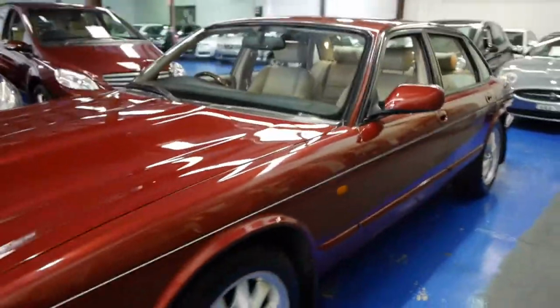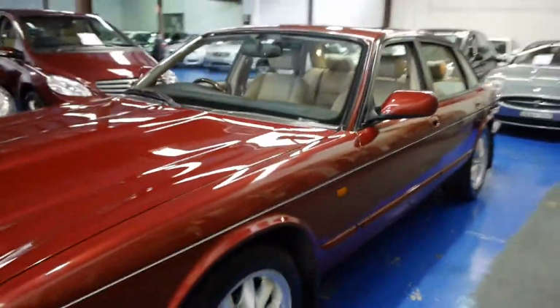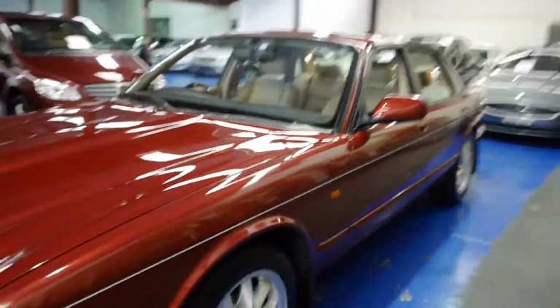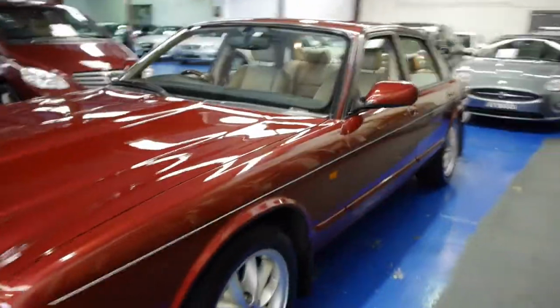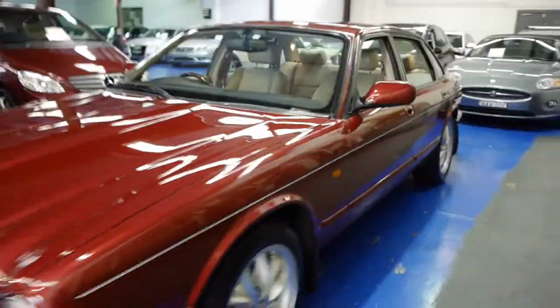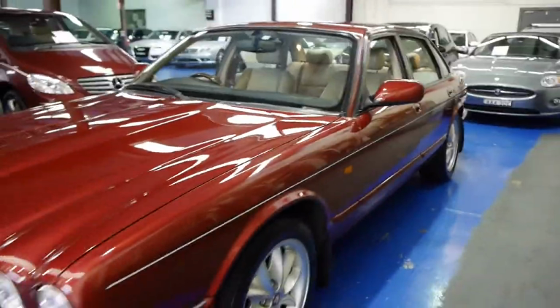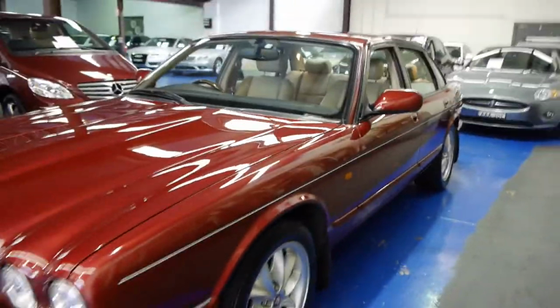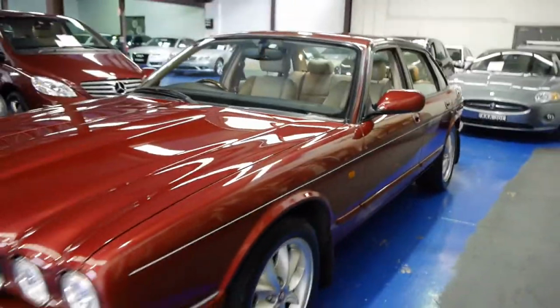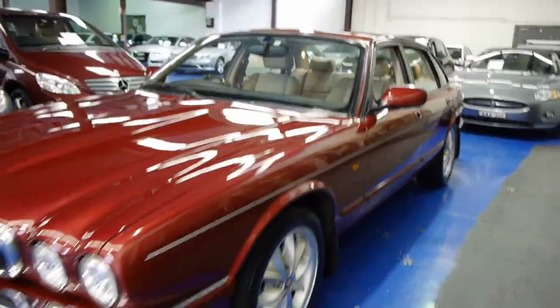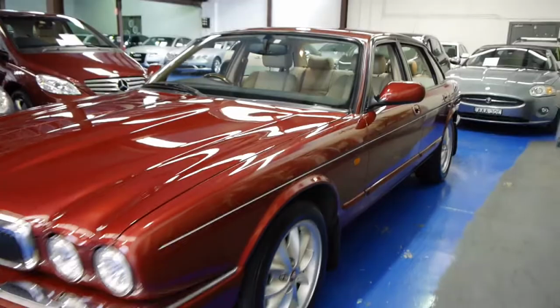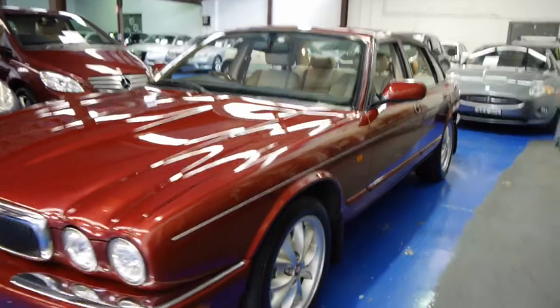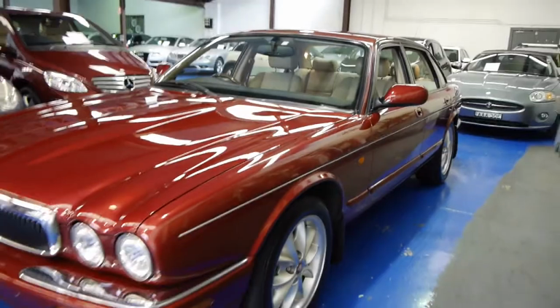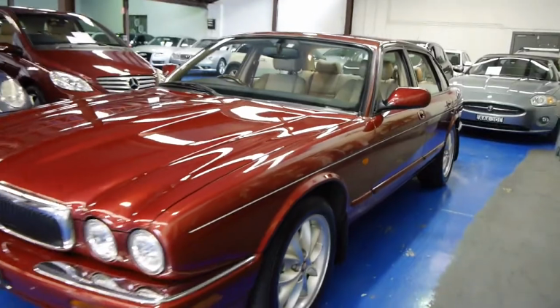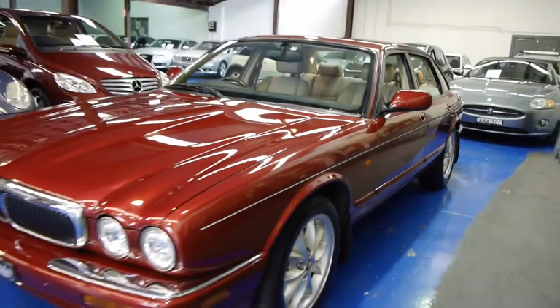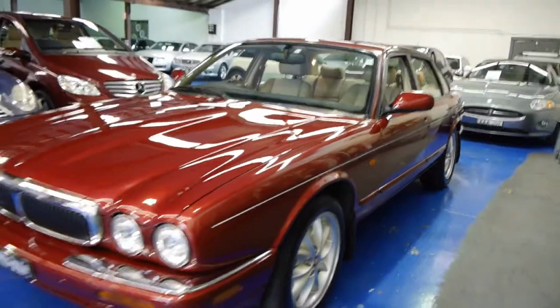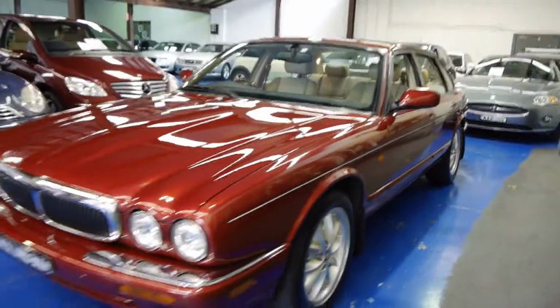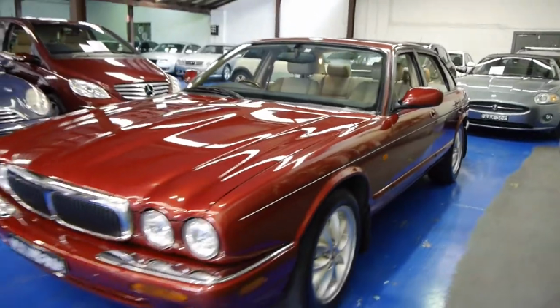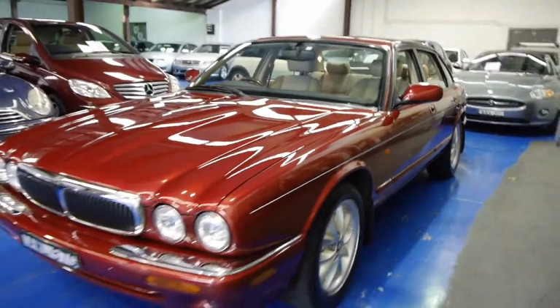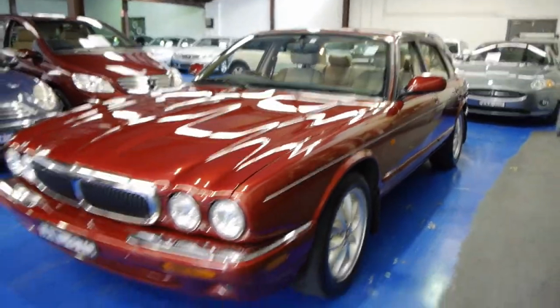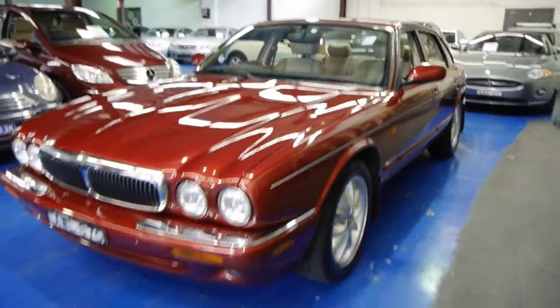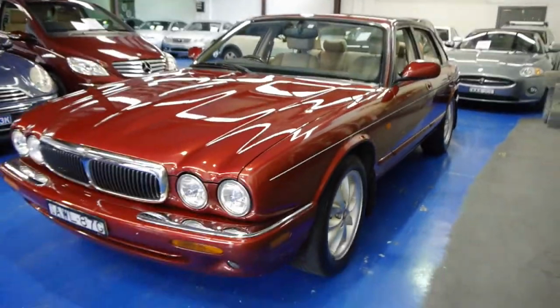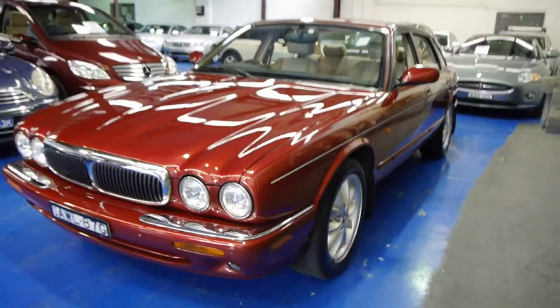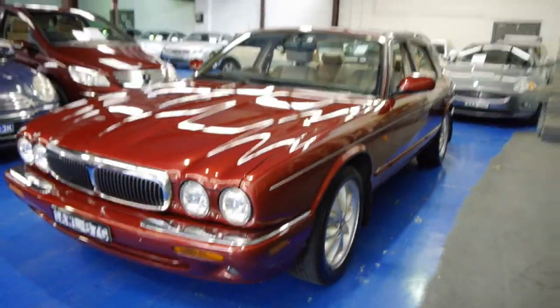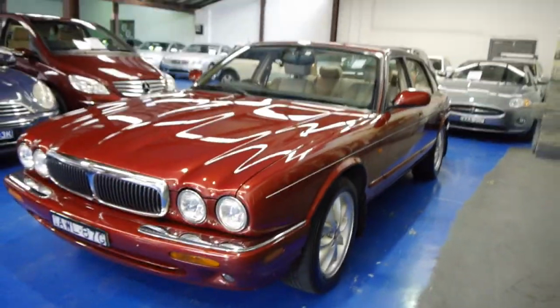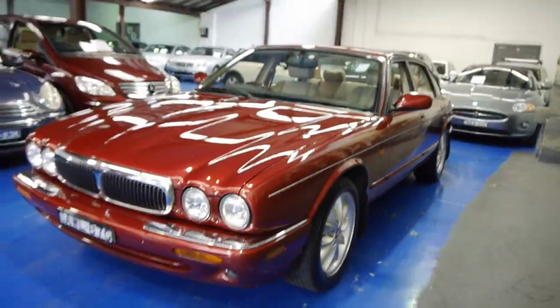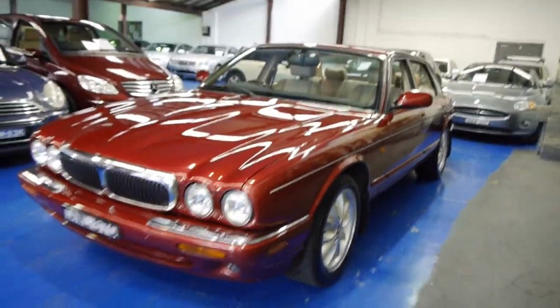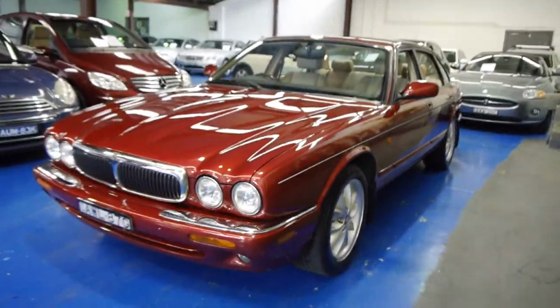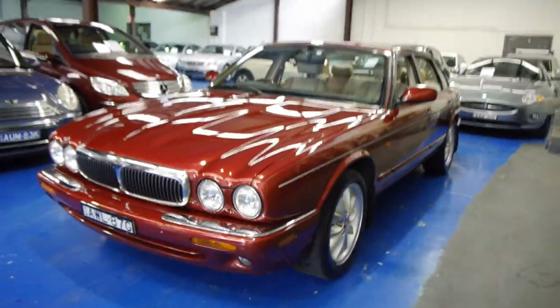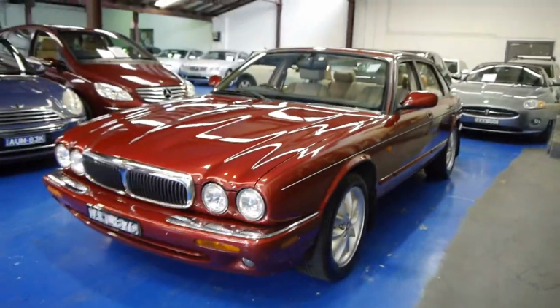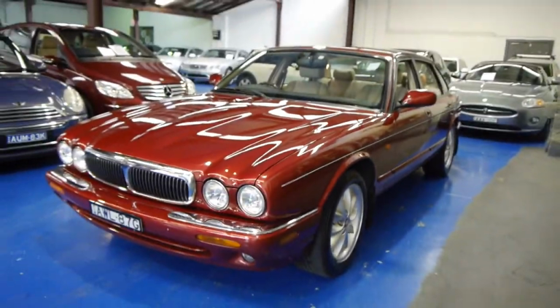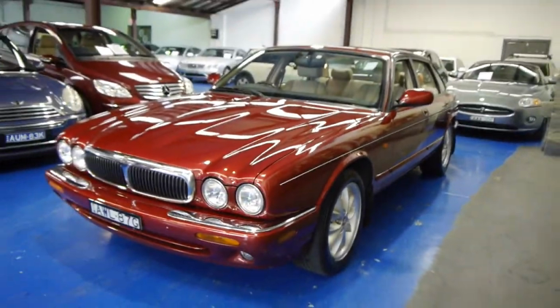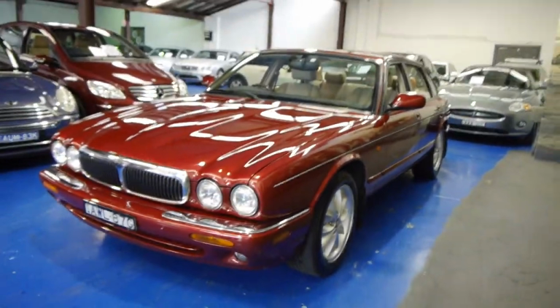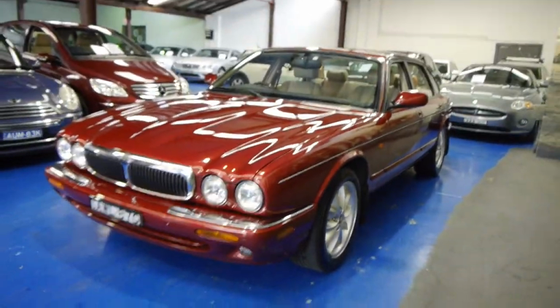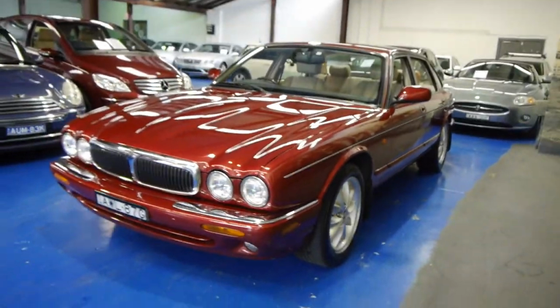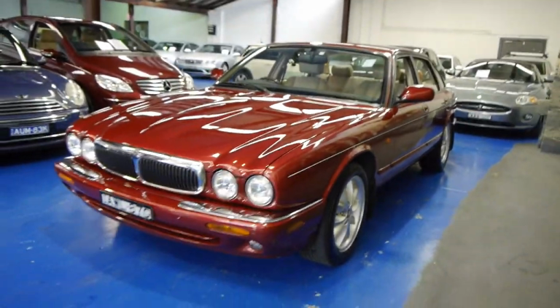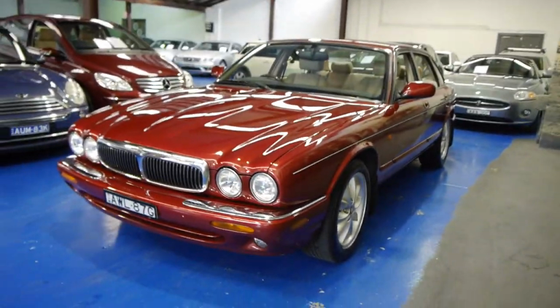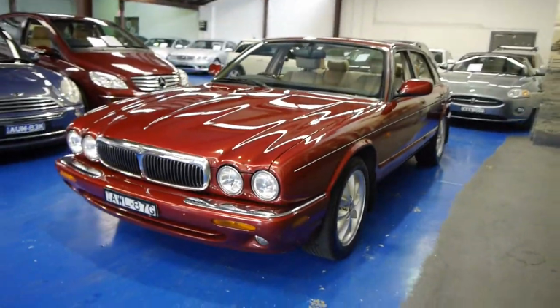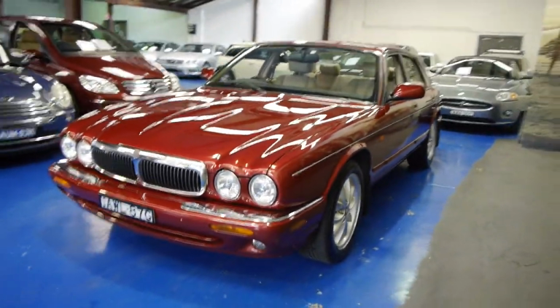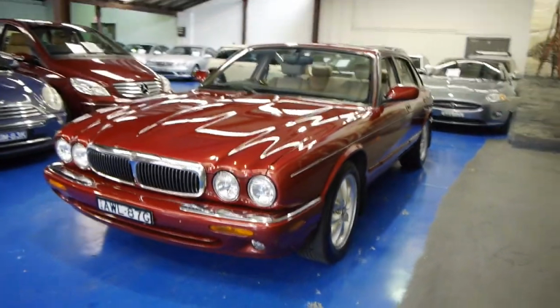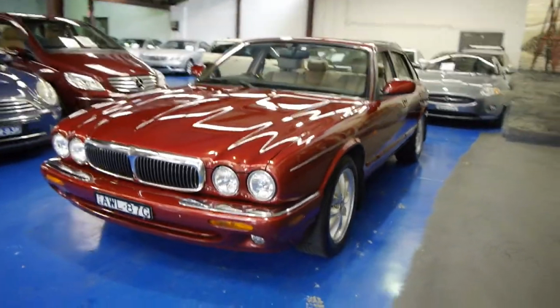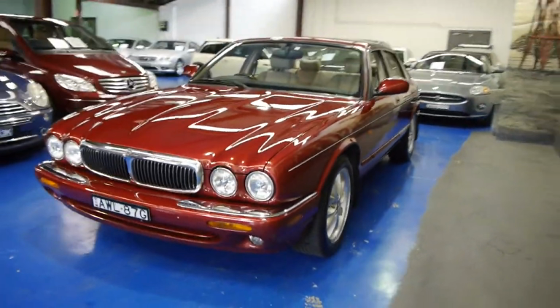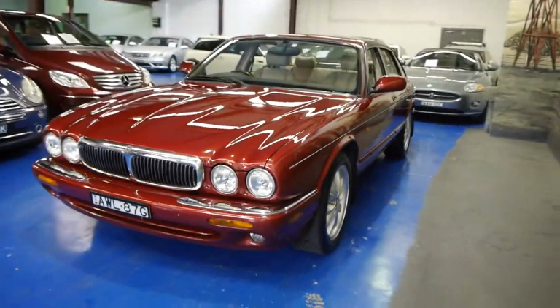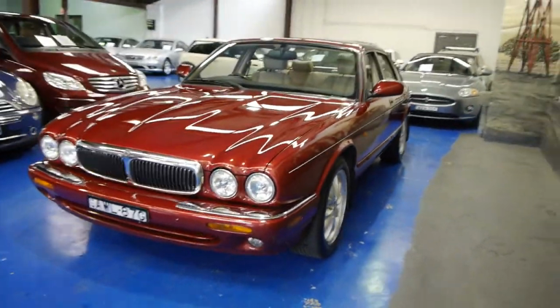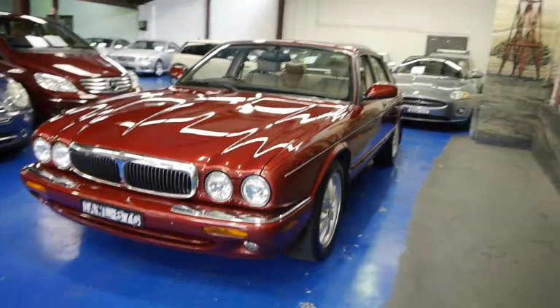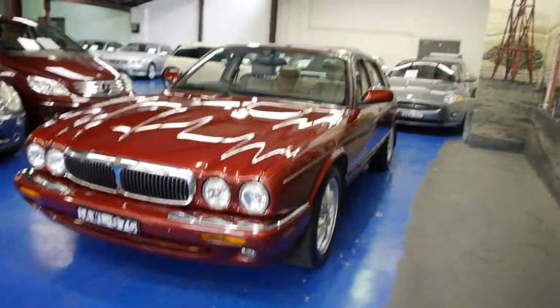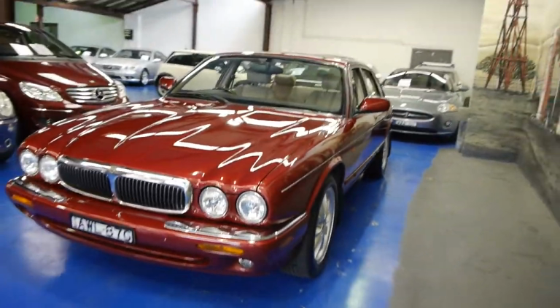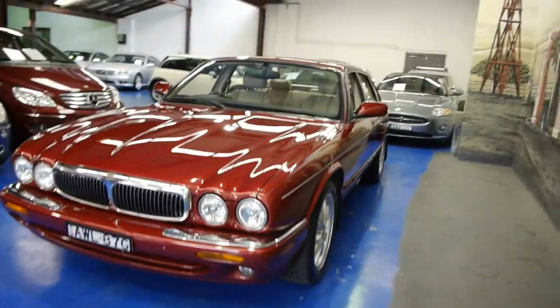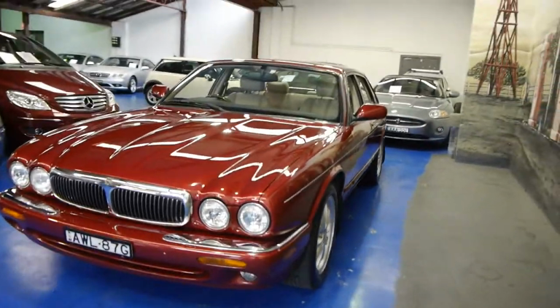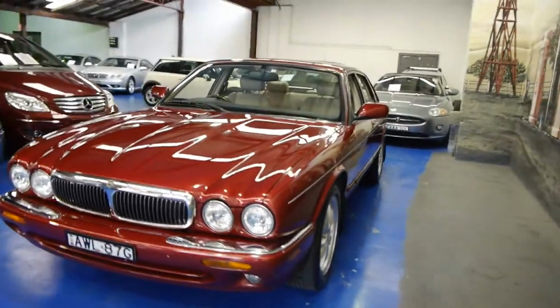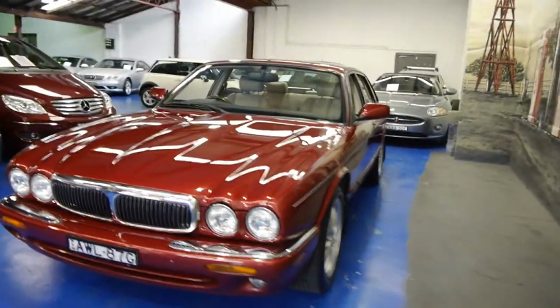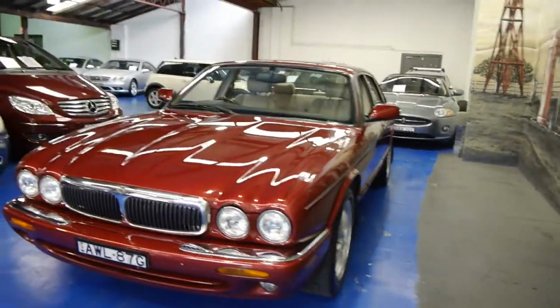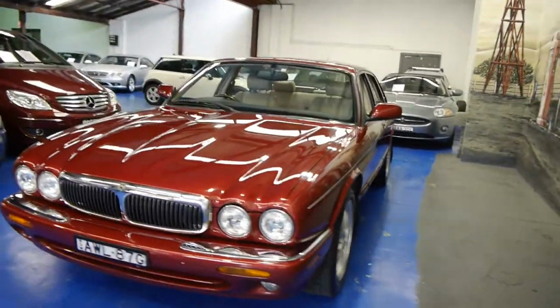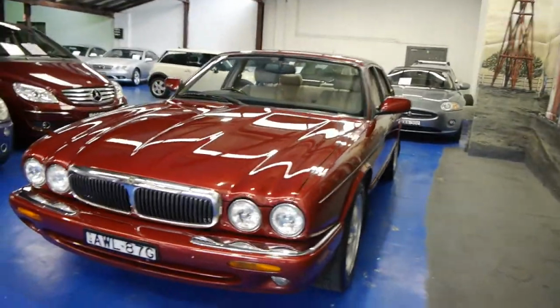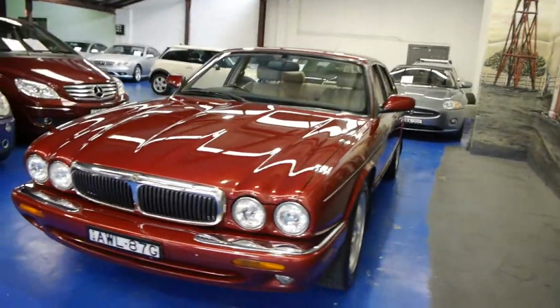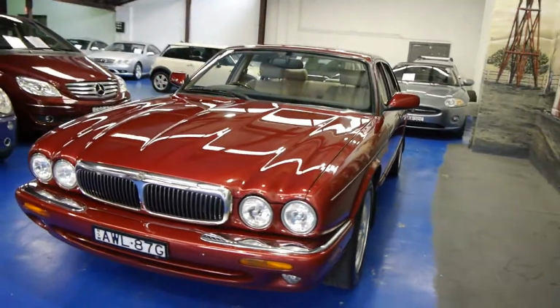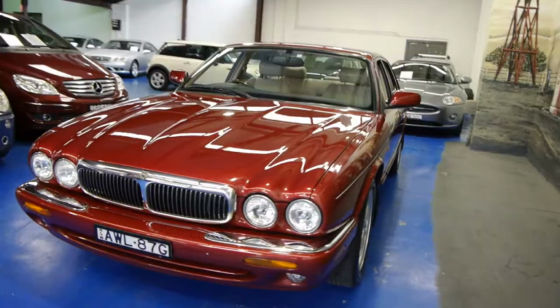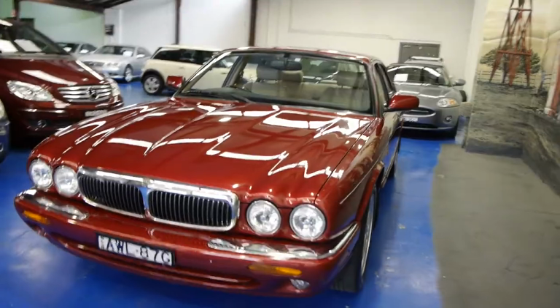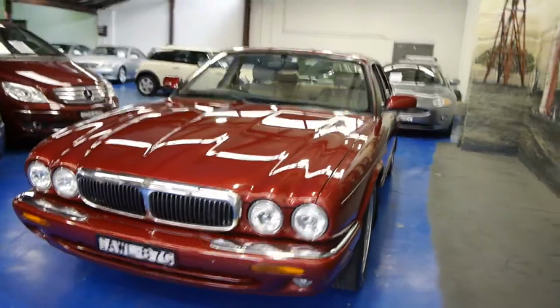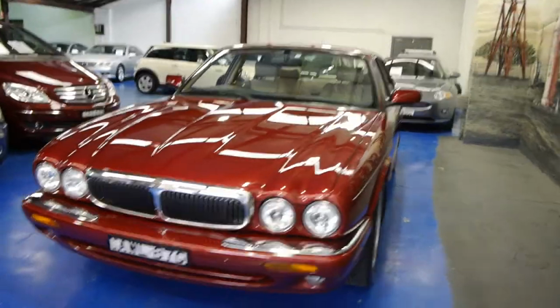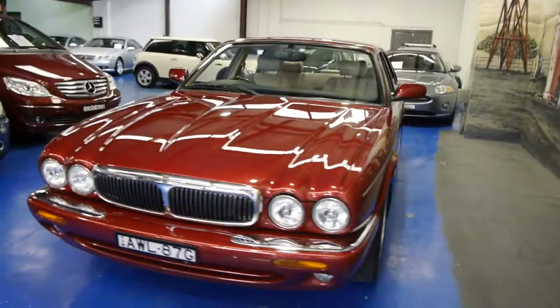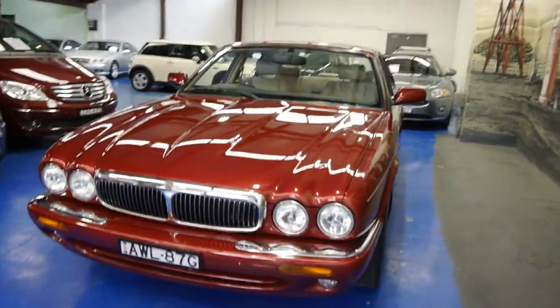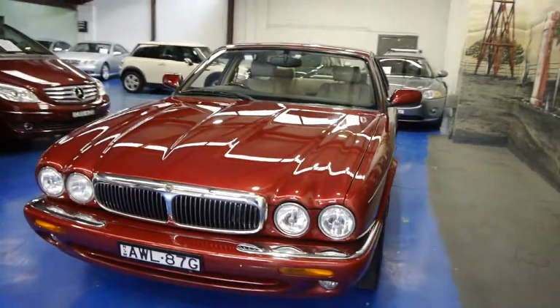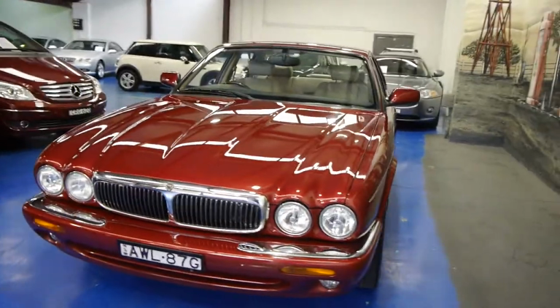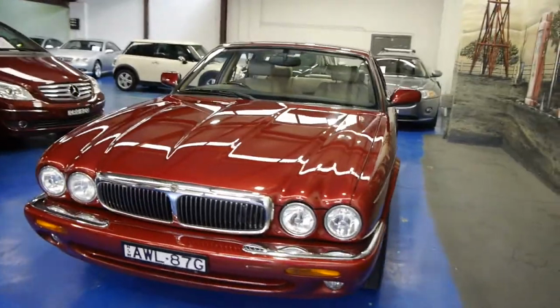It's just absolutely lovely. We're the Old Timer Centre, located in Markville. Come in and have a look.